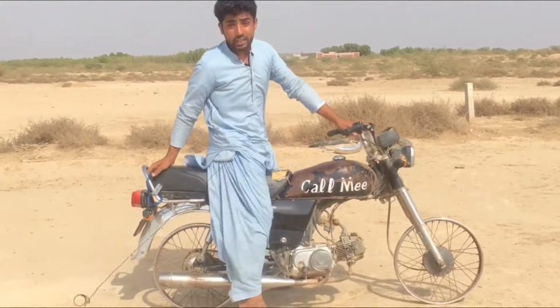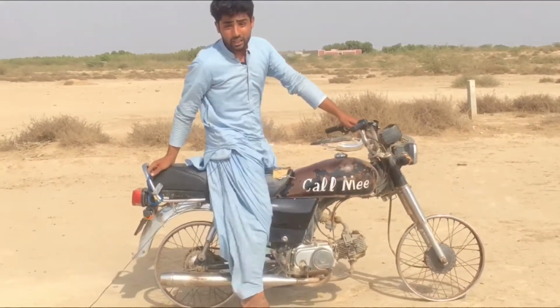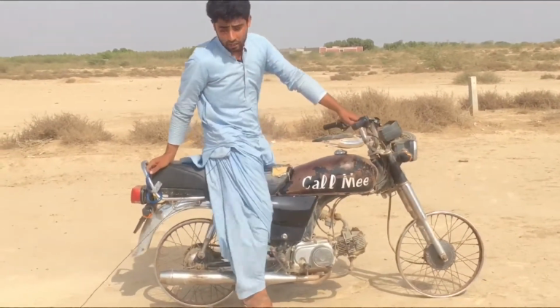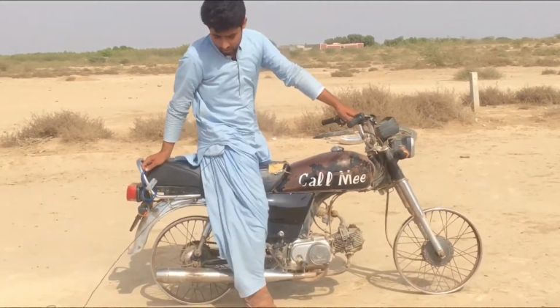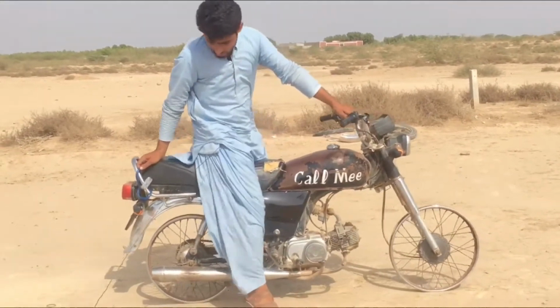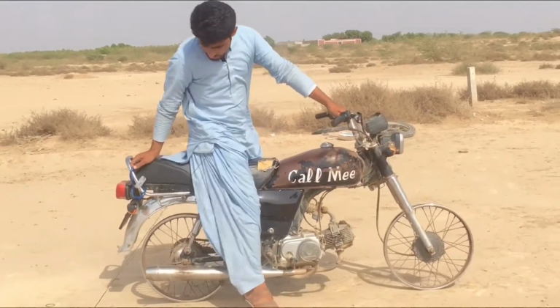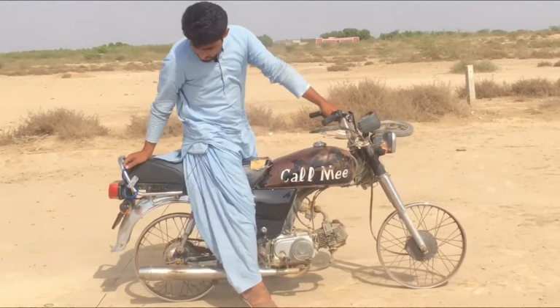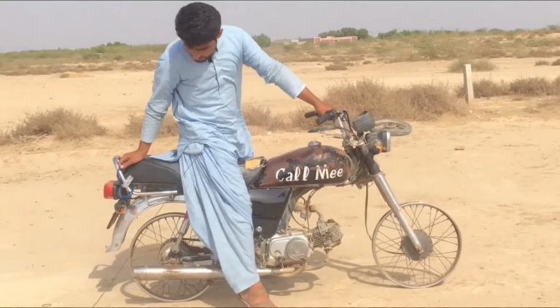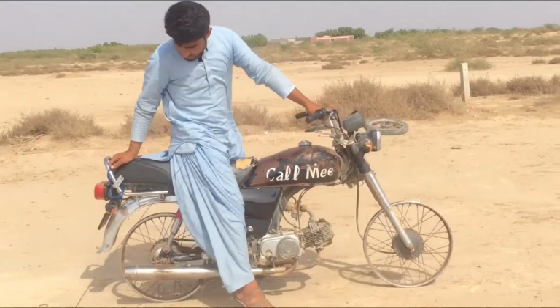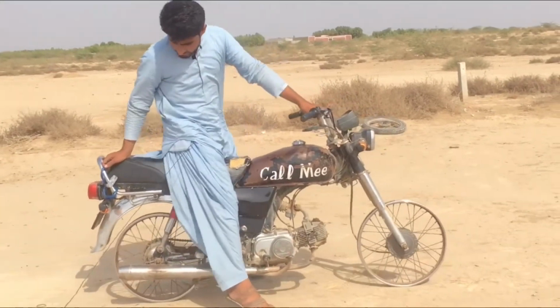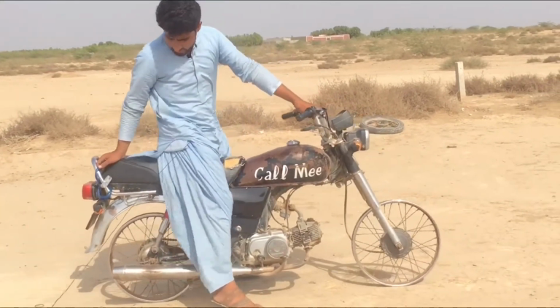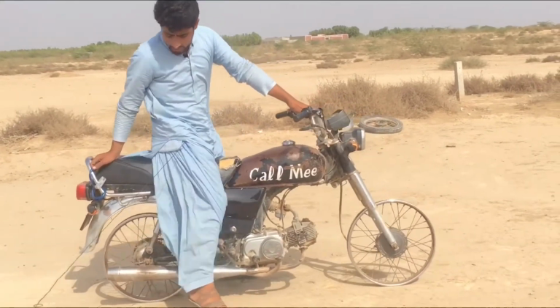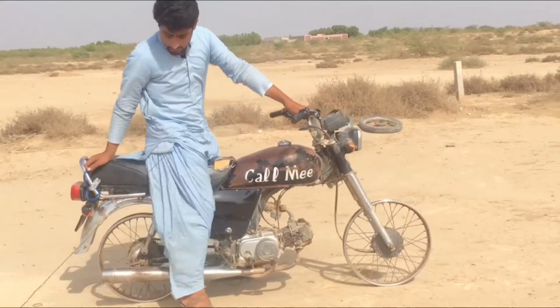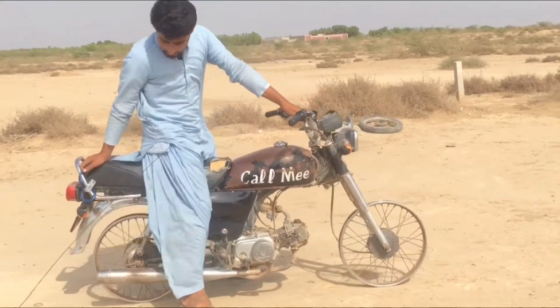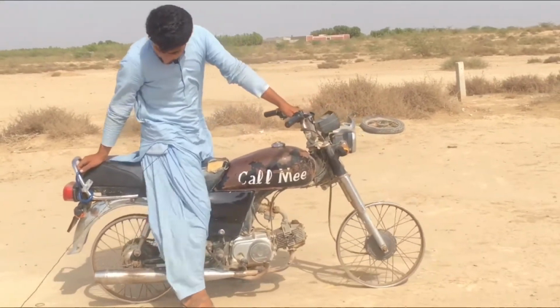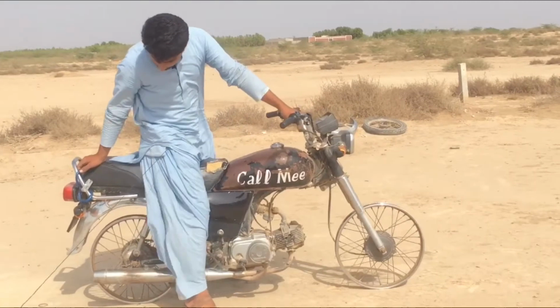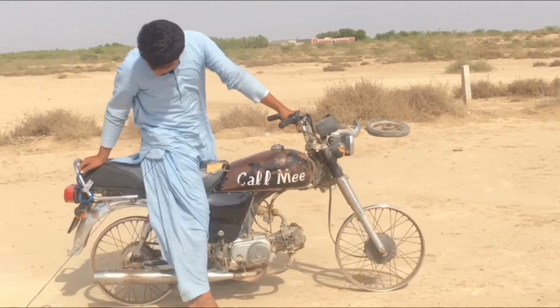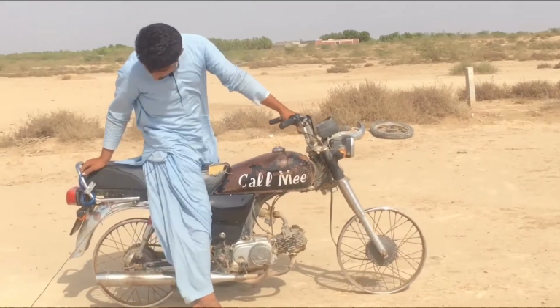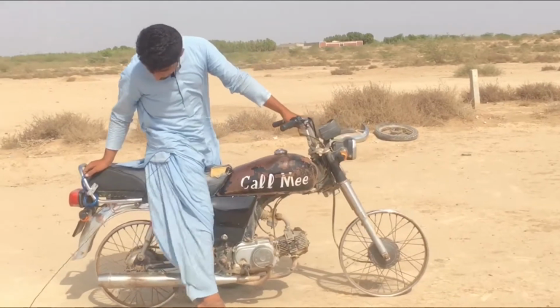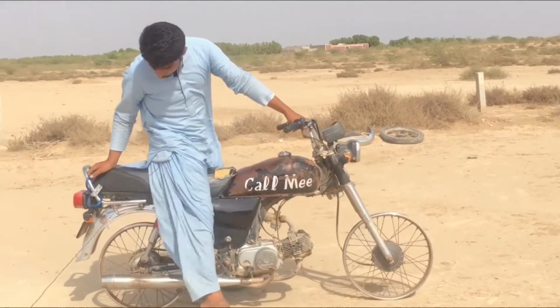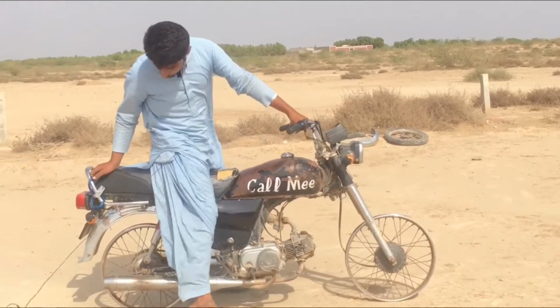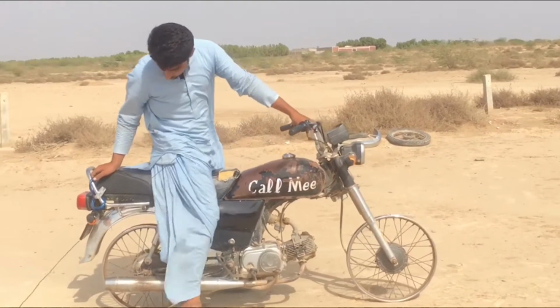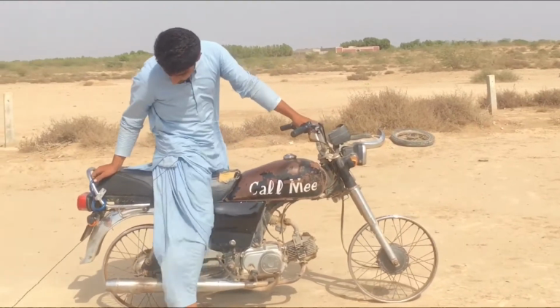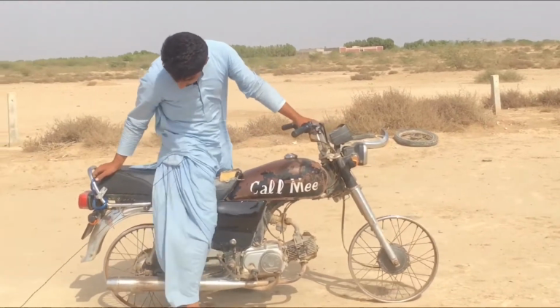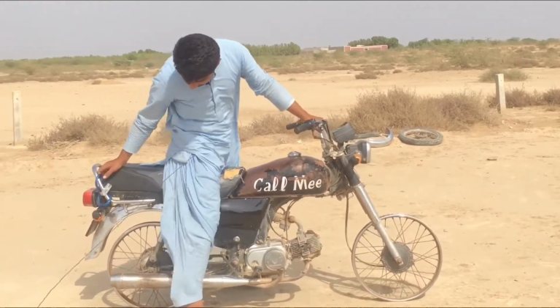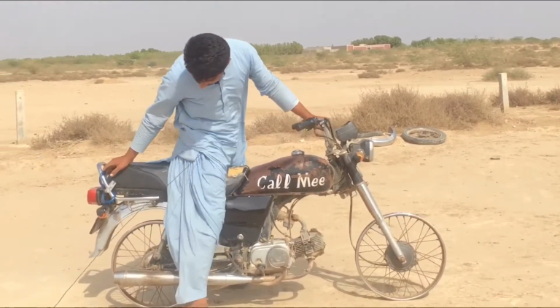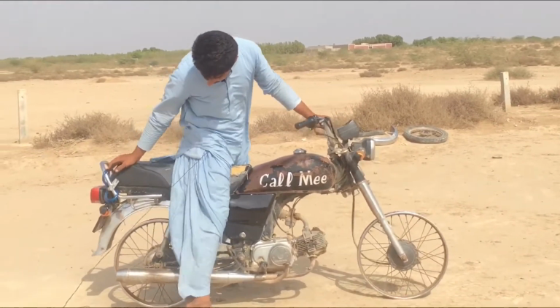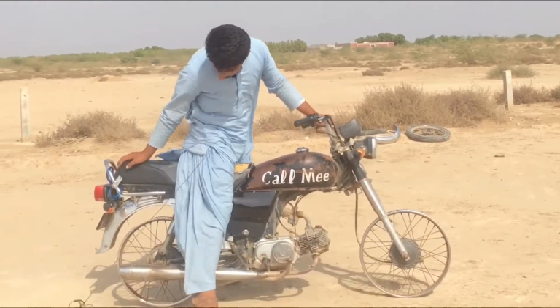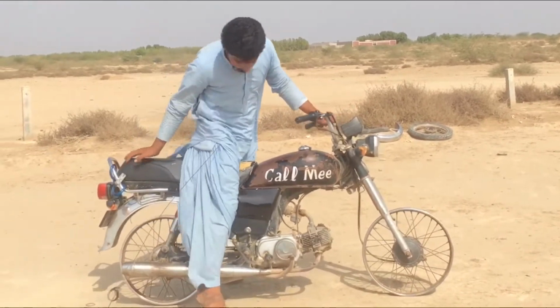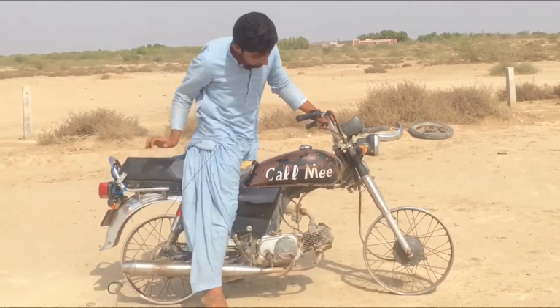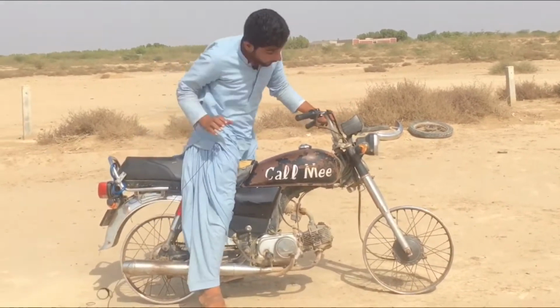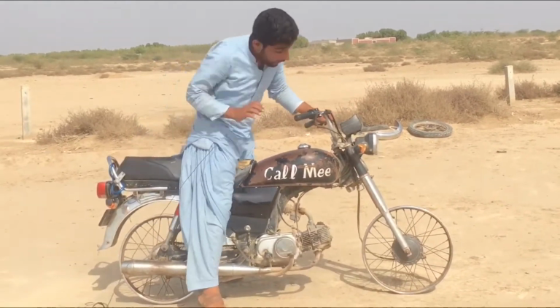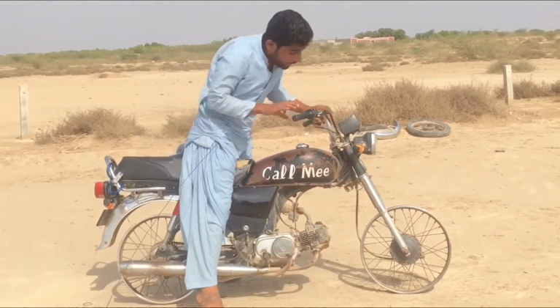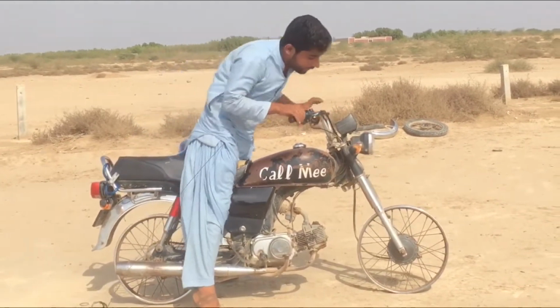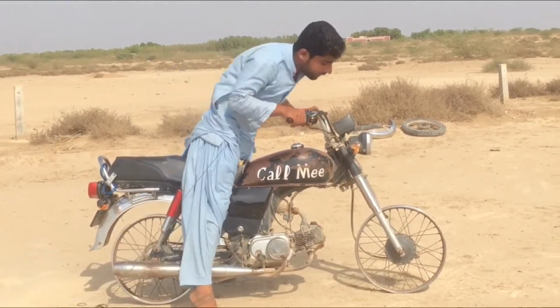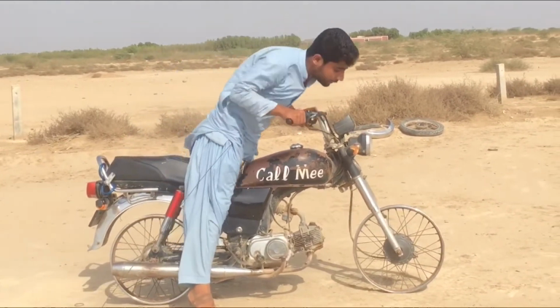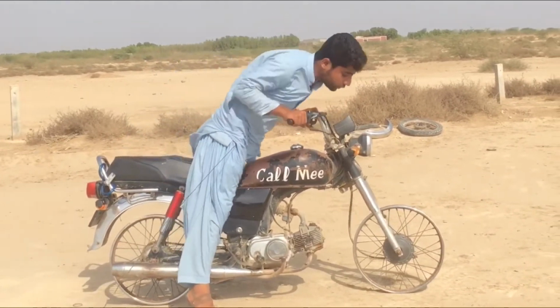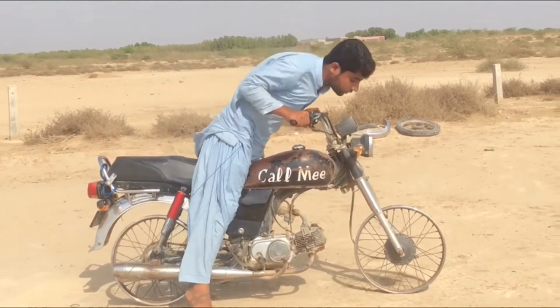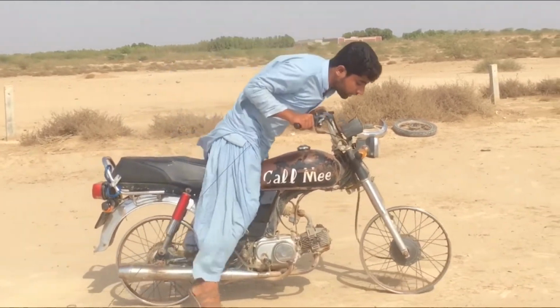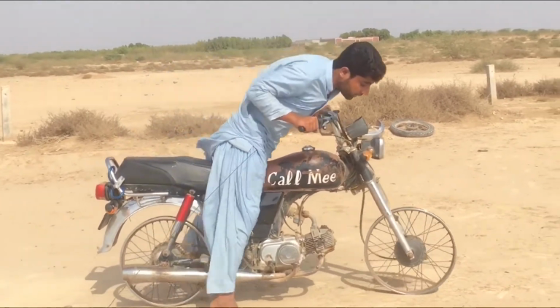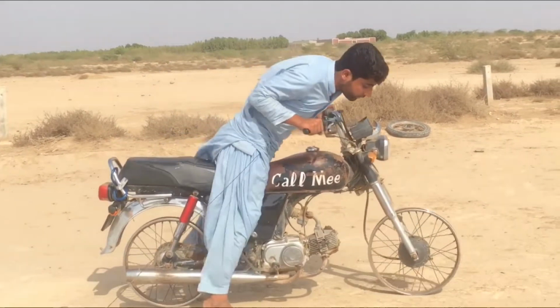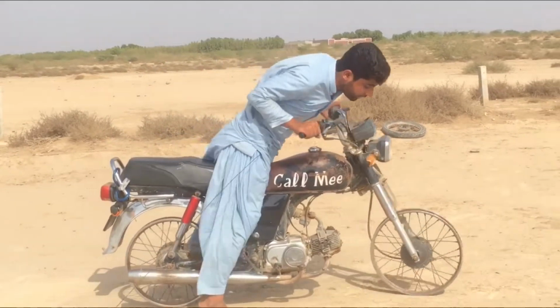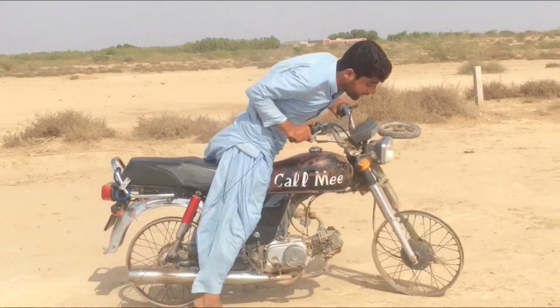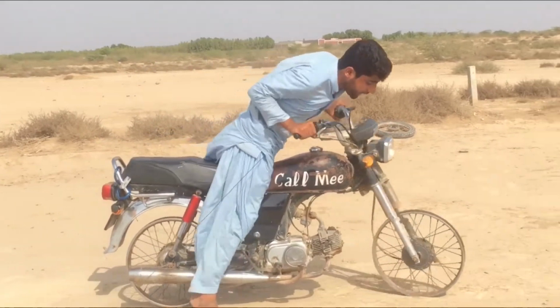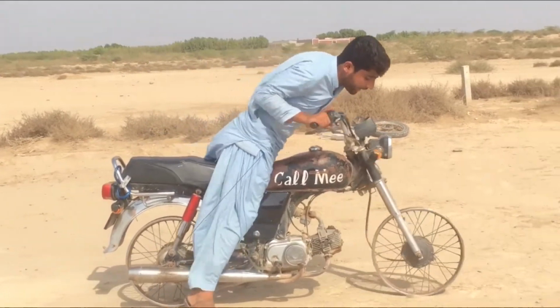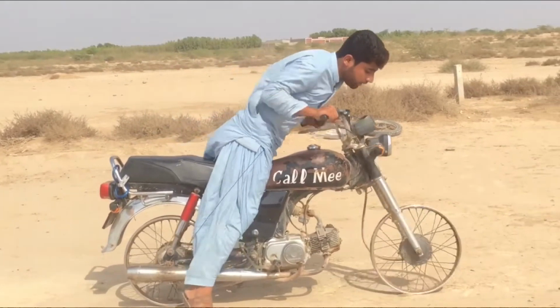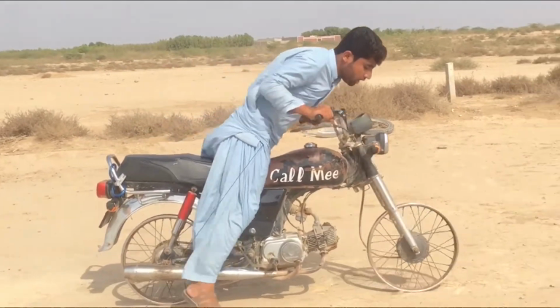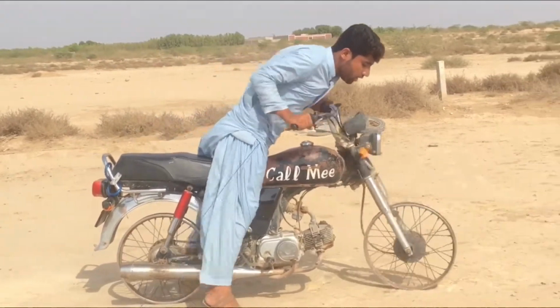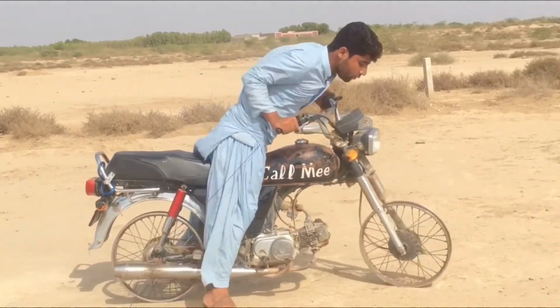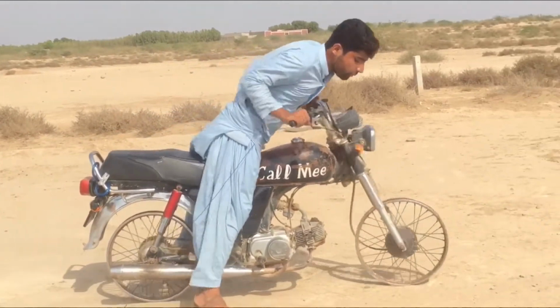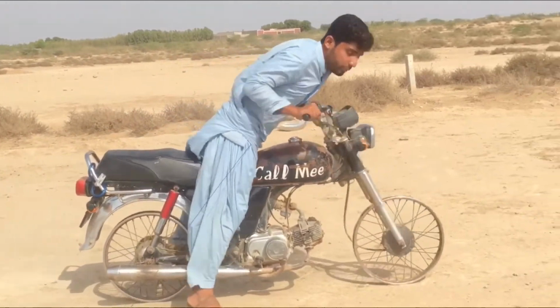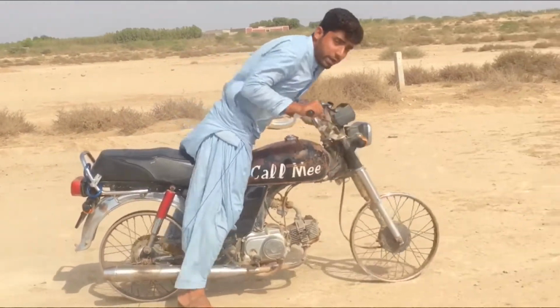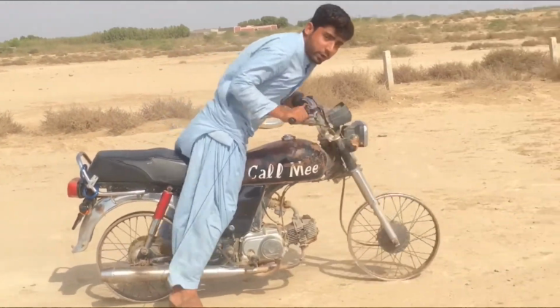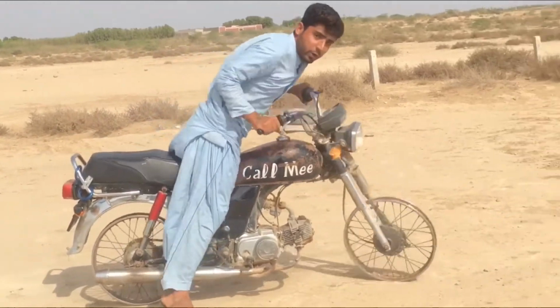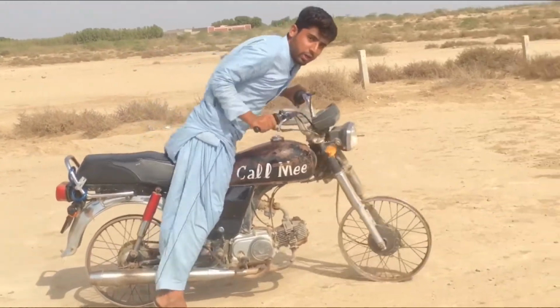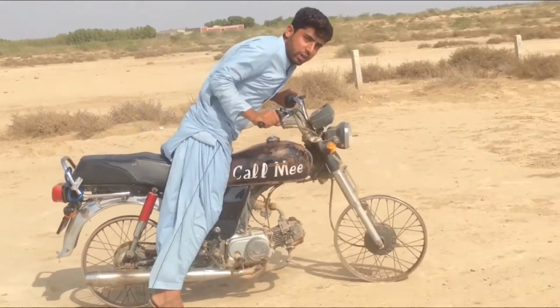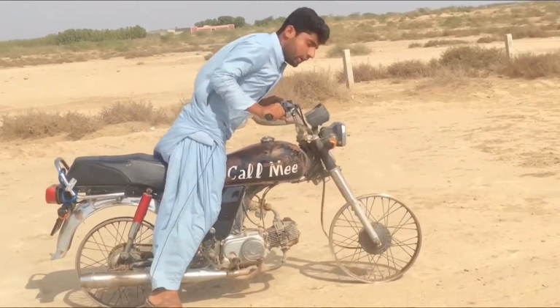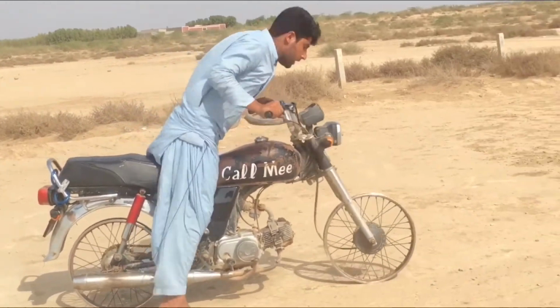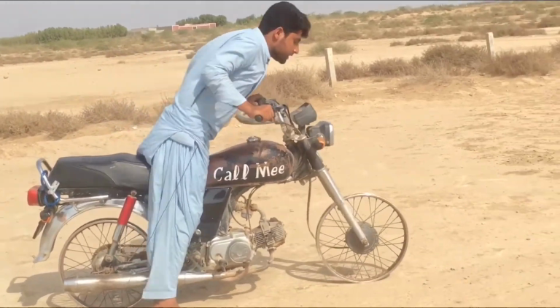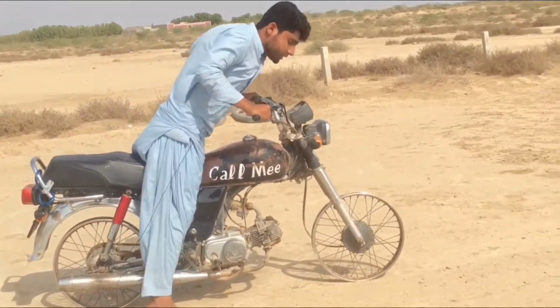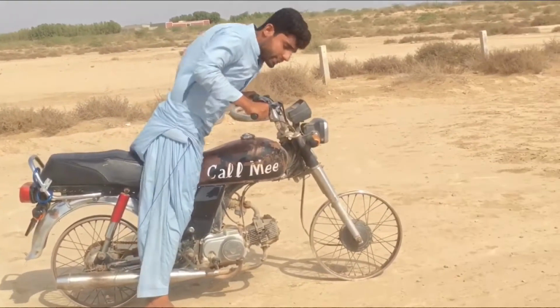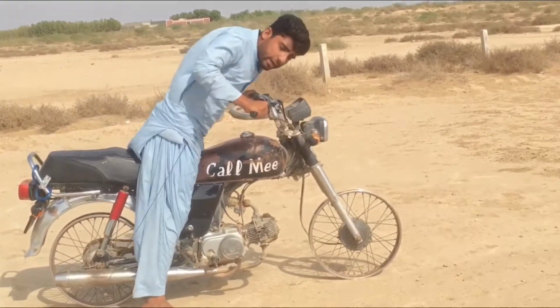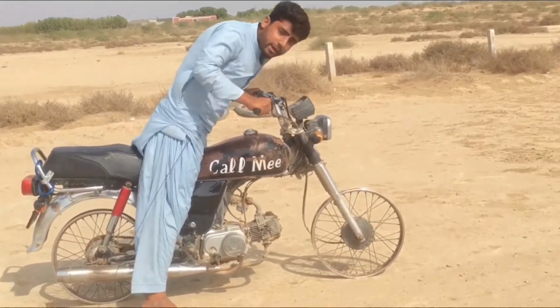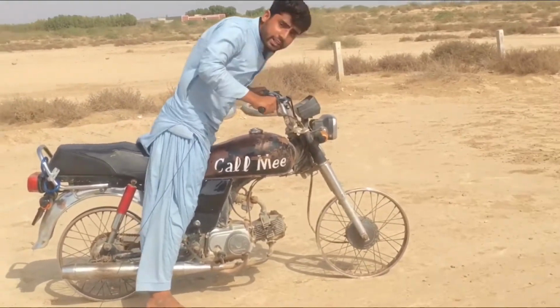Let's go, guys. Now we will see the car — he is going to carry it. It's very dangerous.